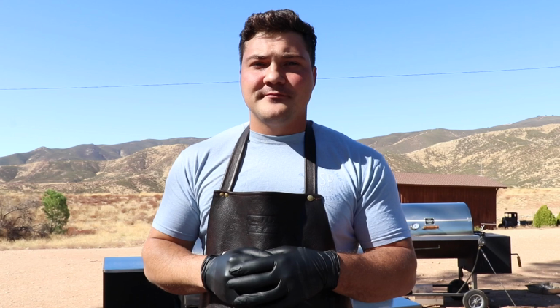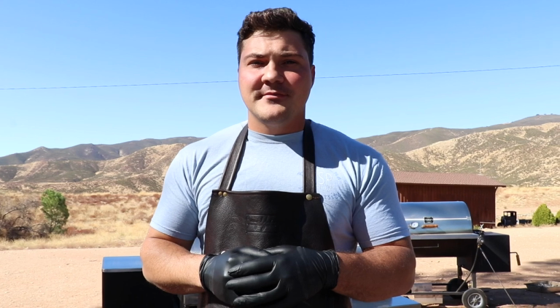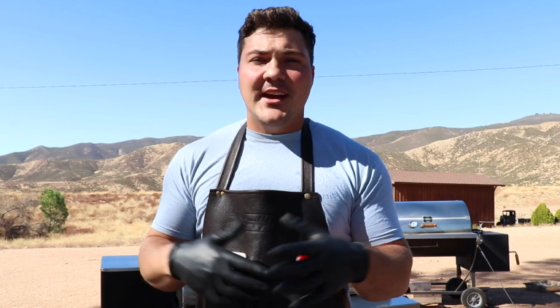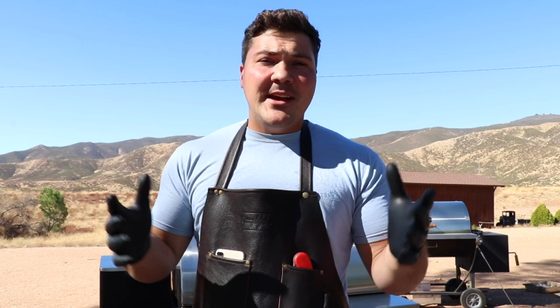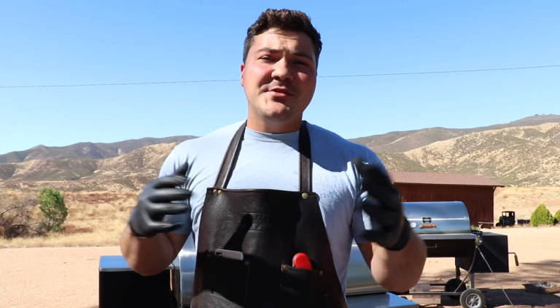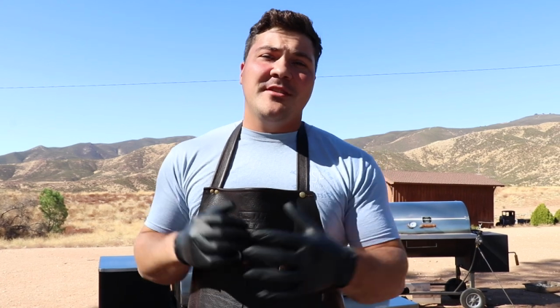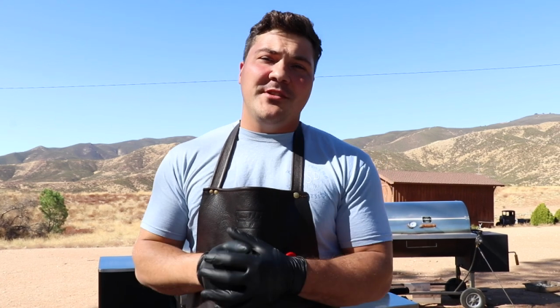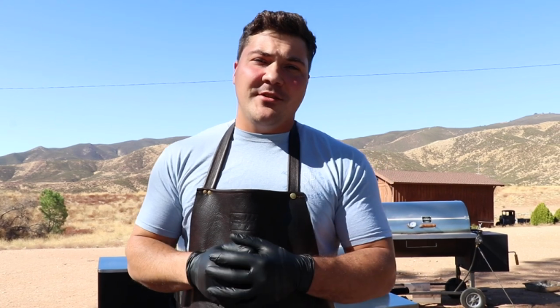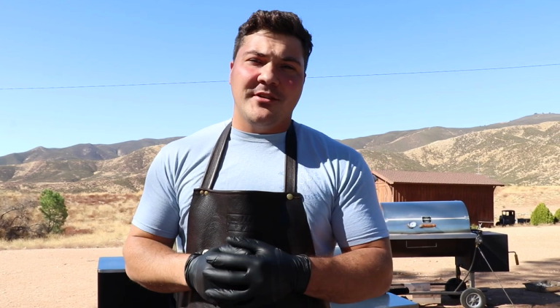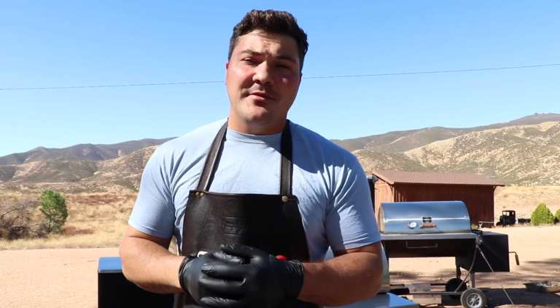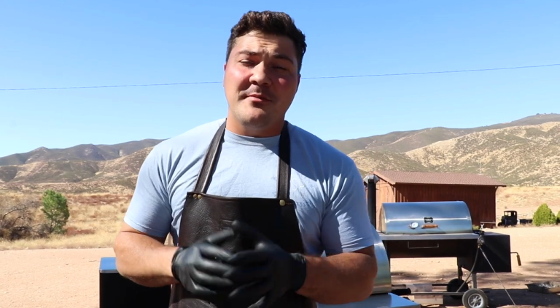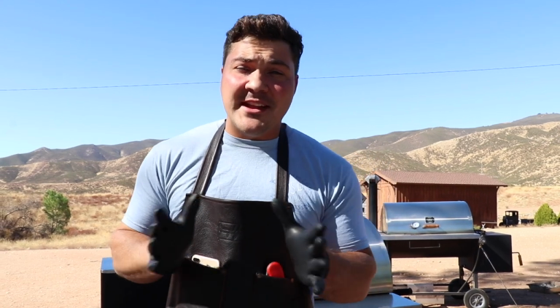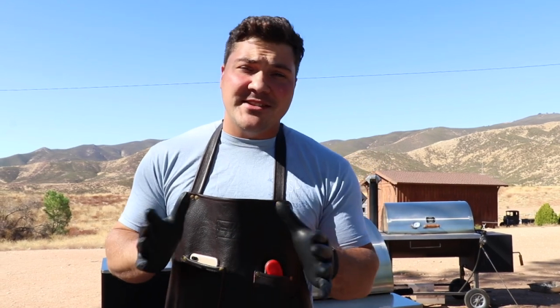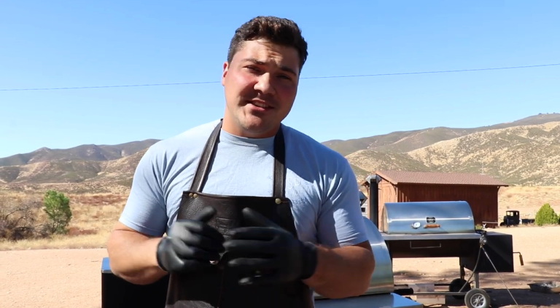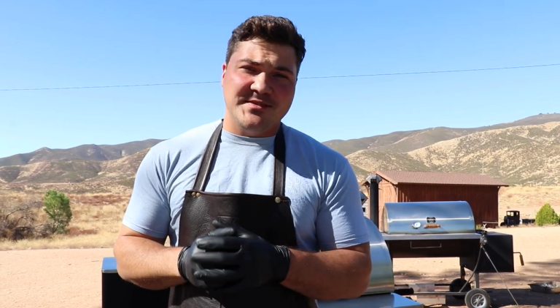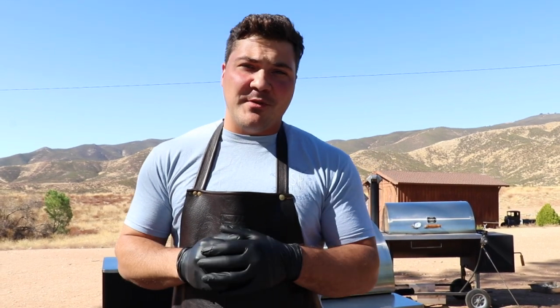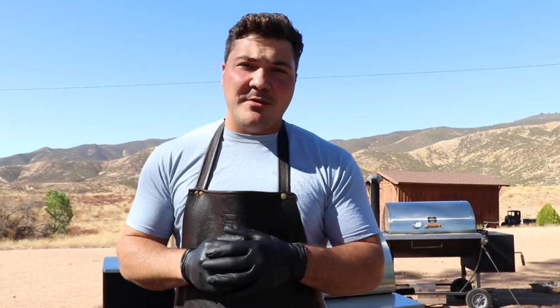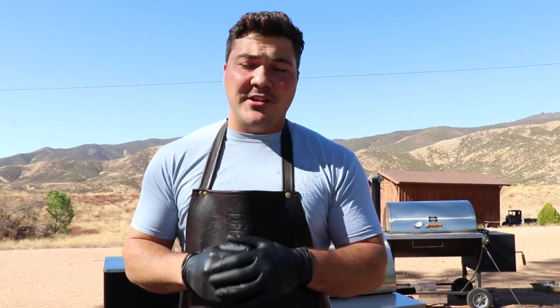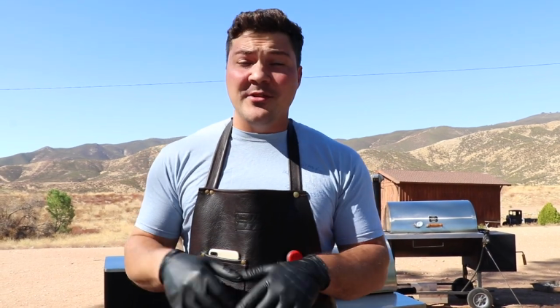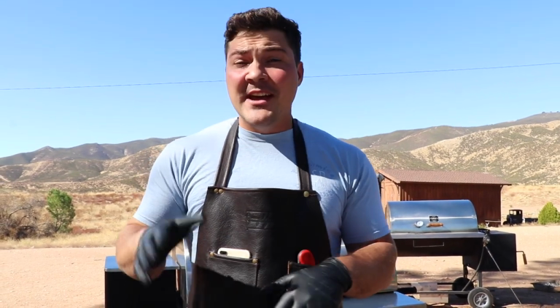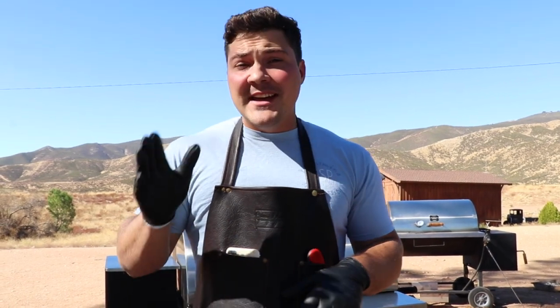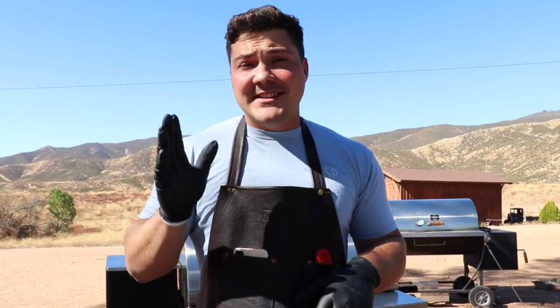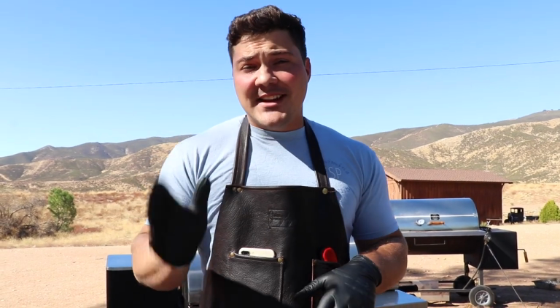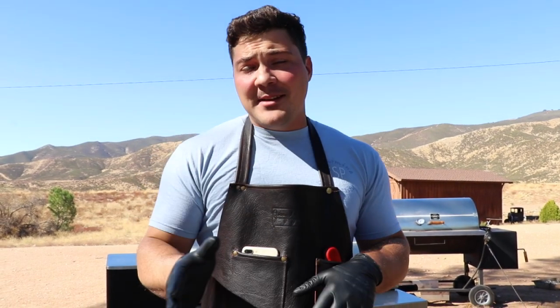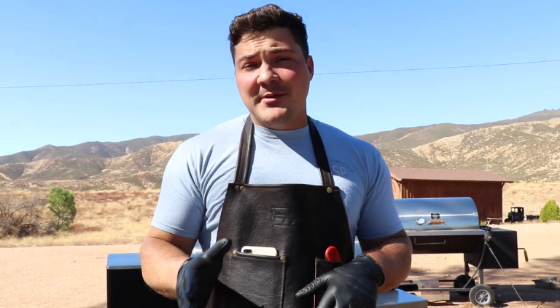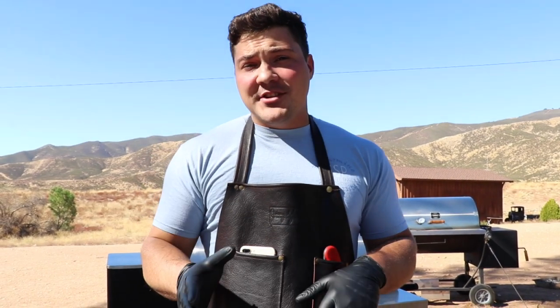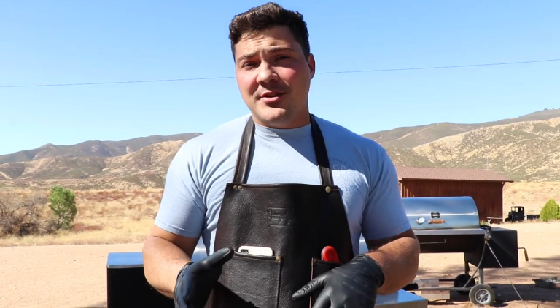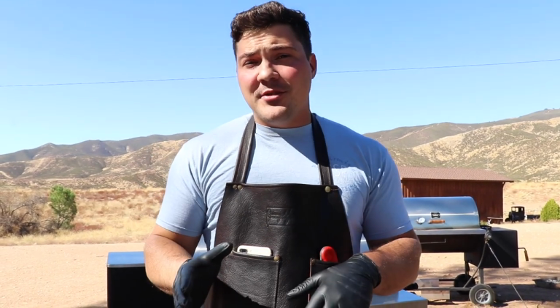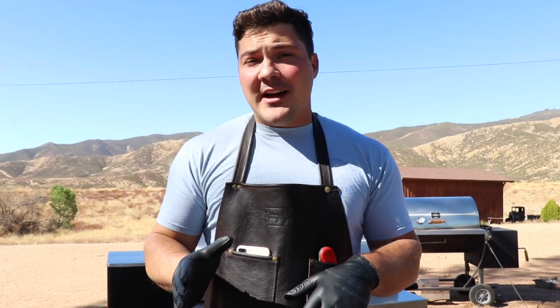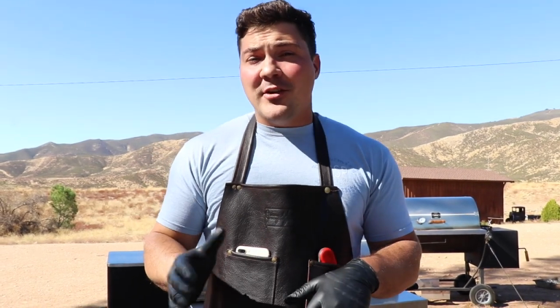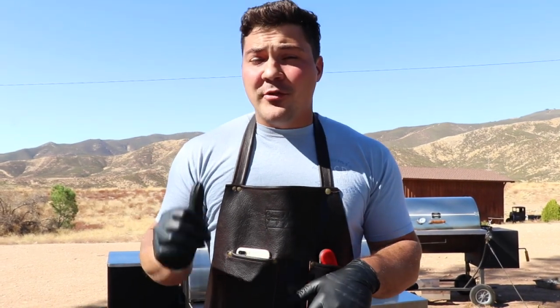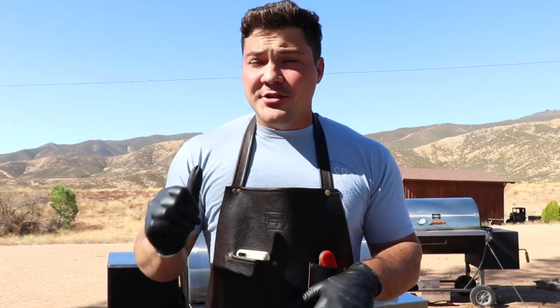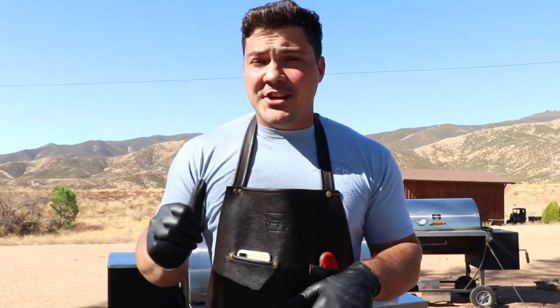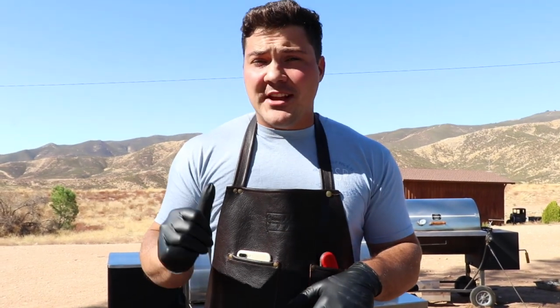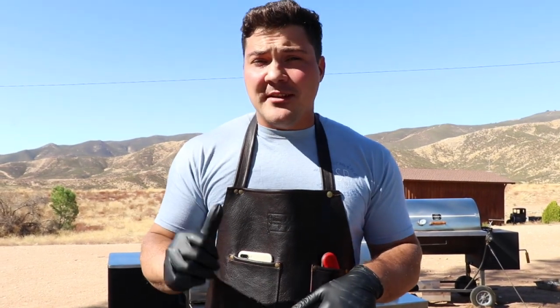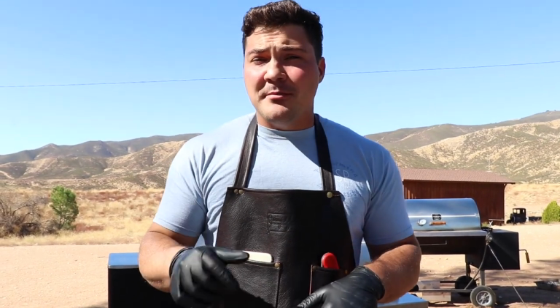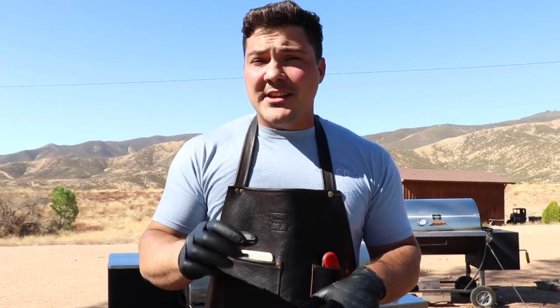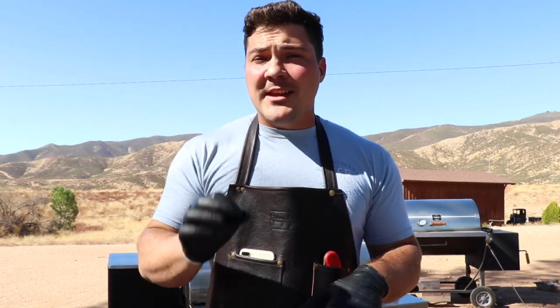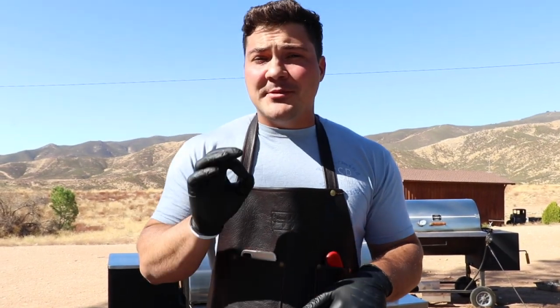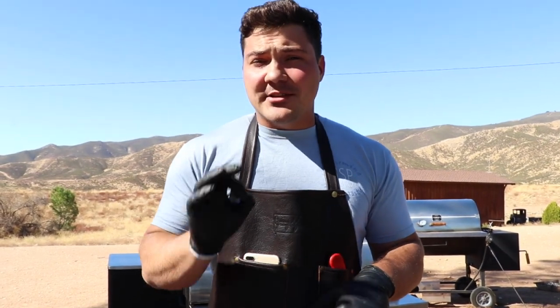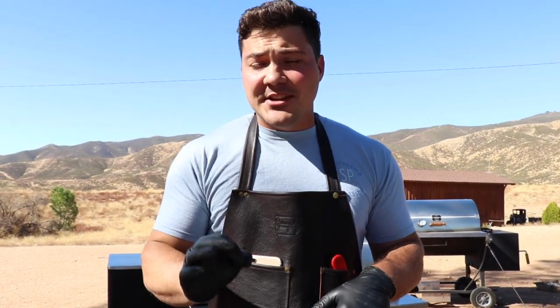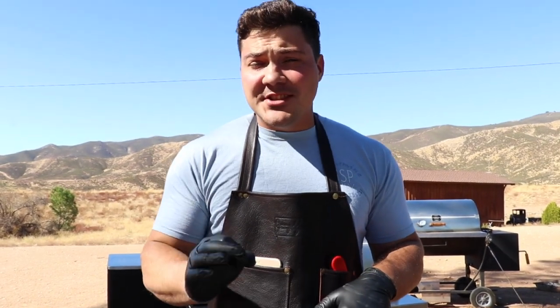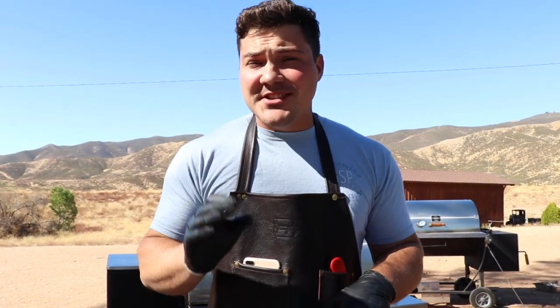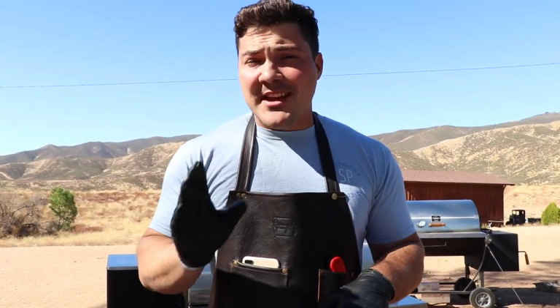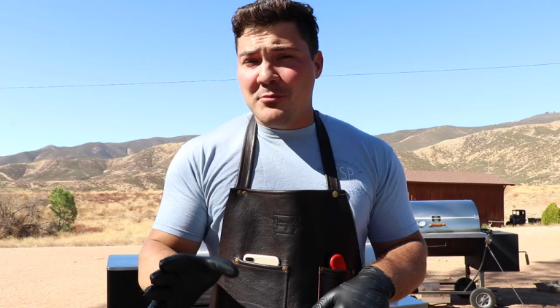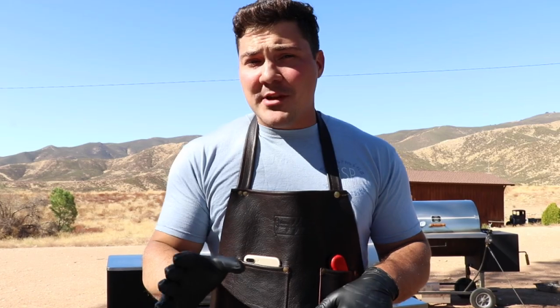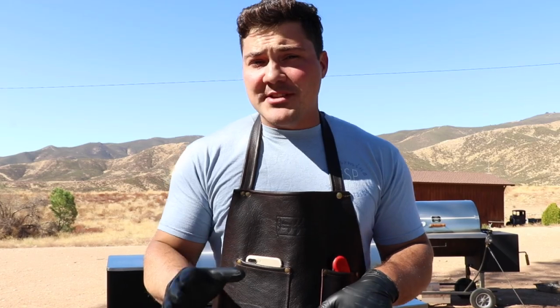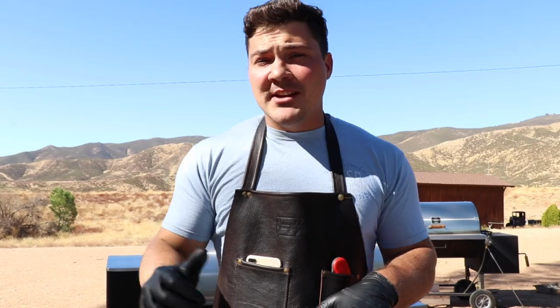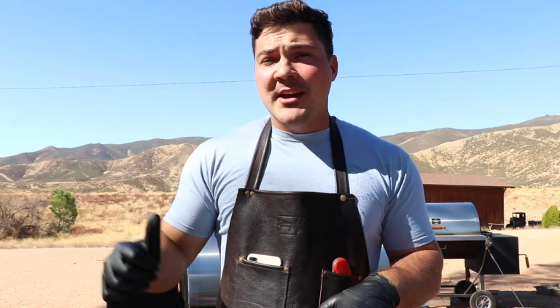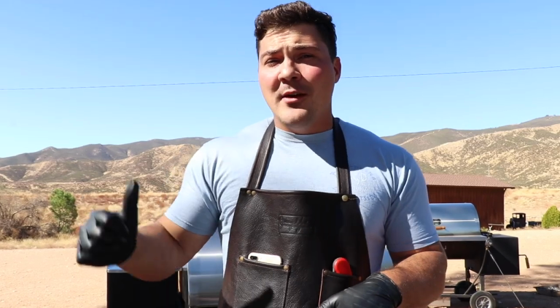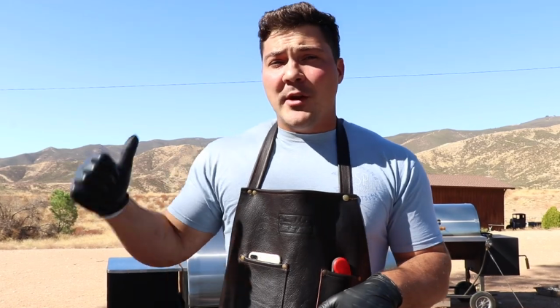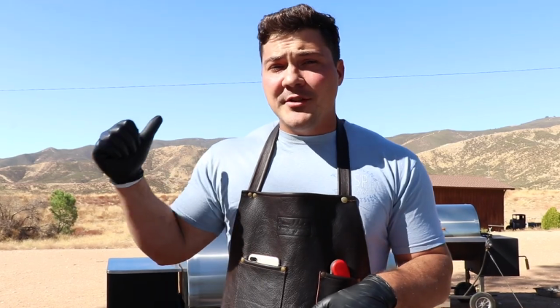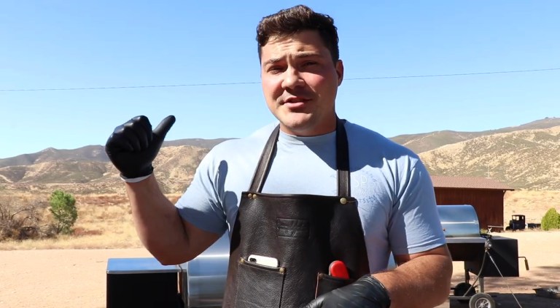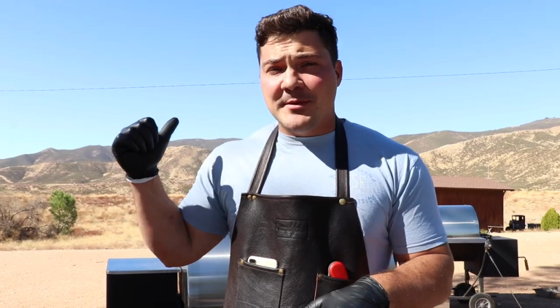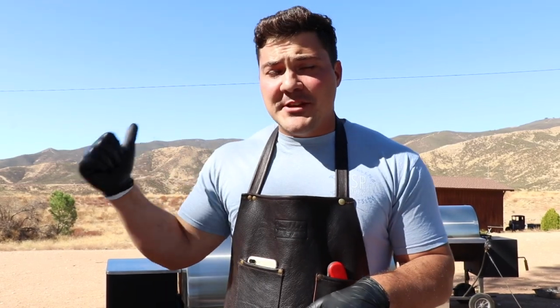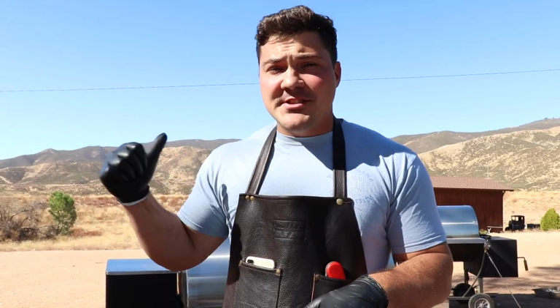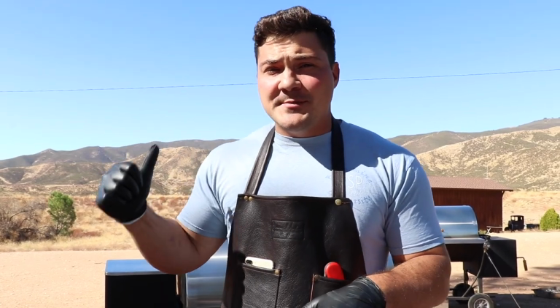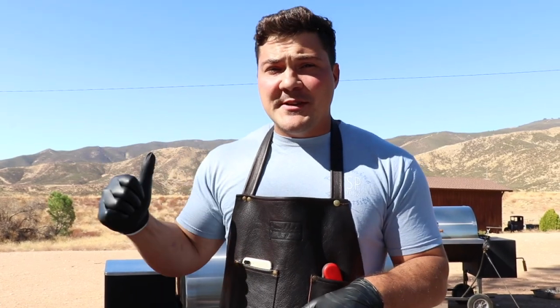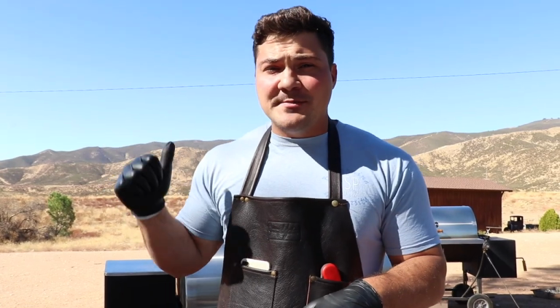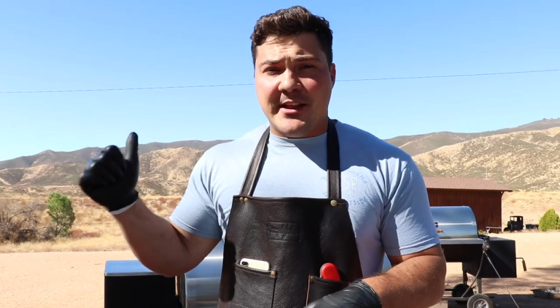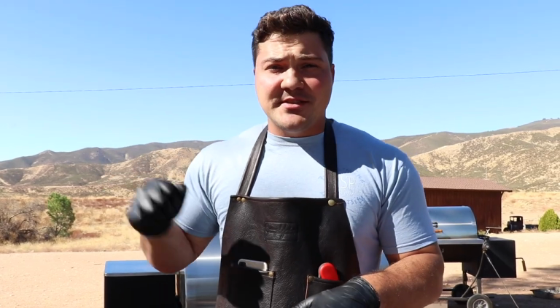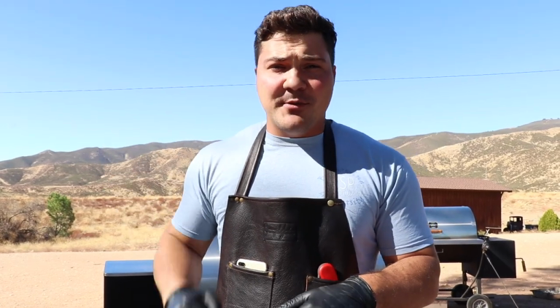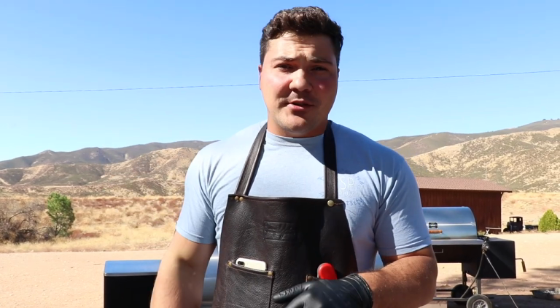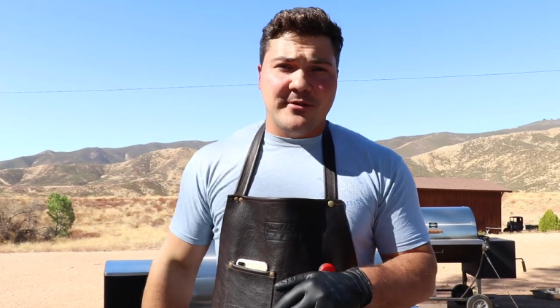Hi, I'm Jeremy Yoder from Mad Scientist BBQ and today I'm going to show you how to grill chicken but keep it delicious and moist while using your Pits and Spits pellet smoker.